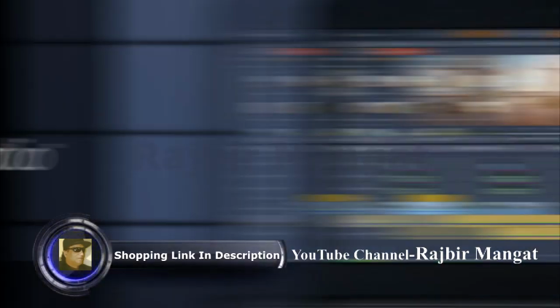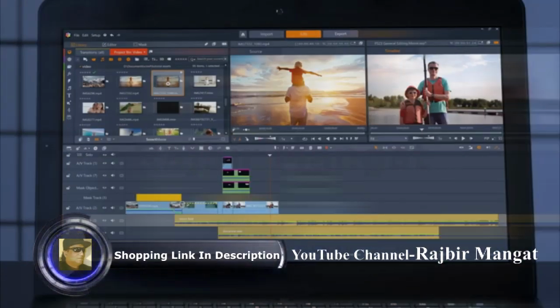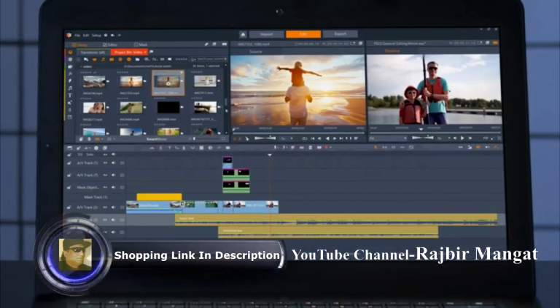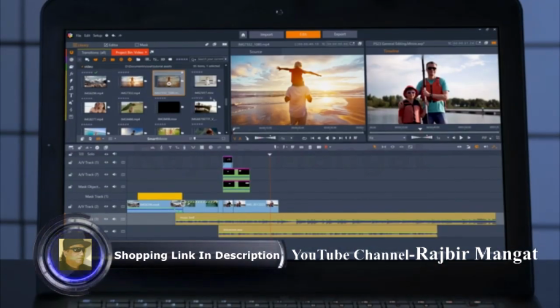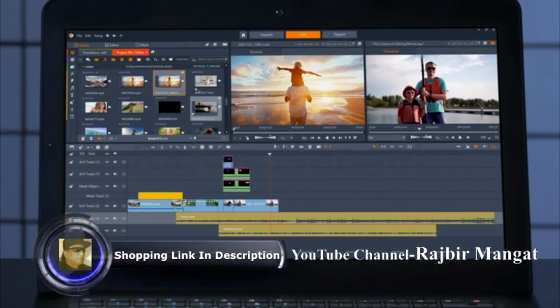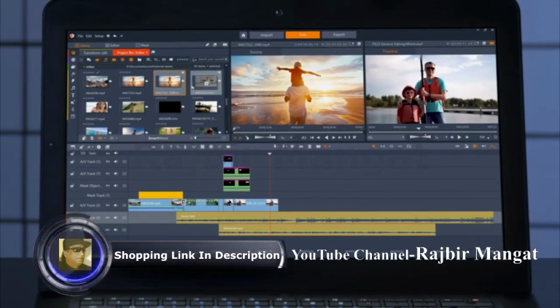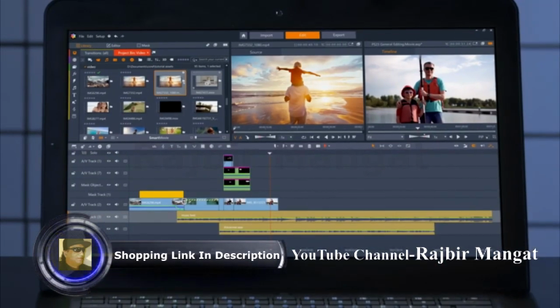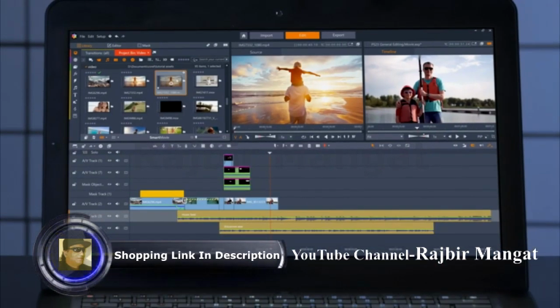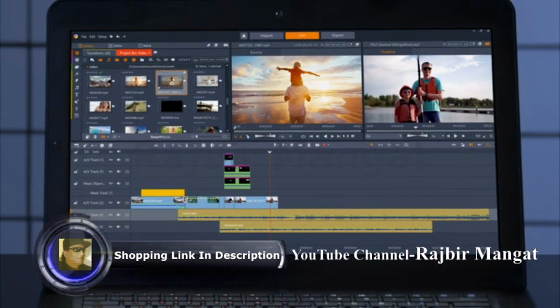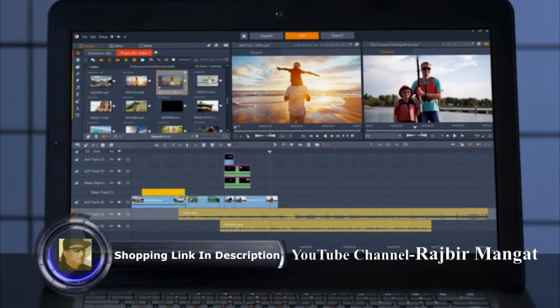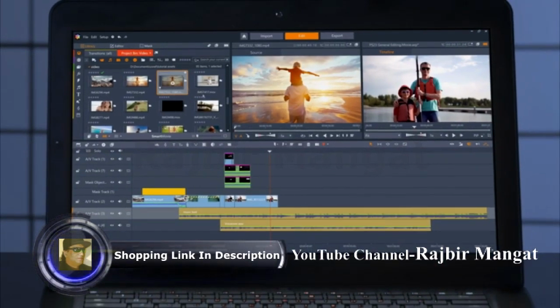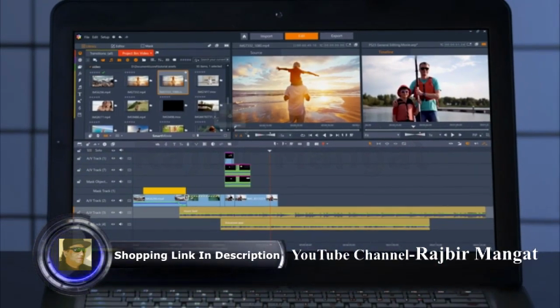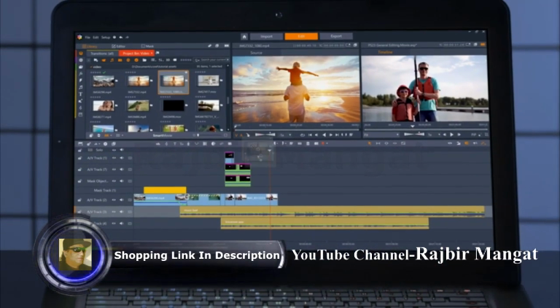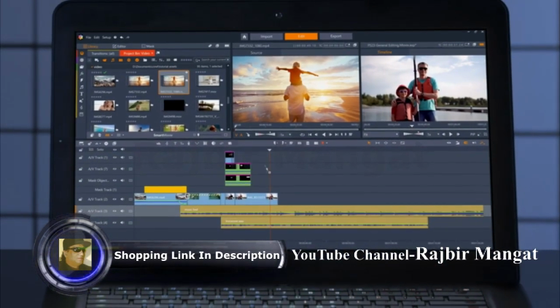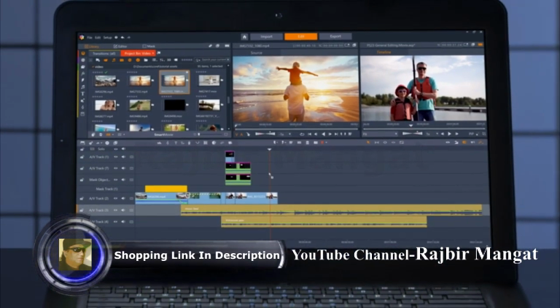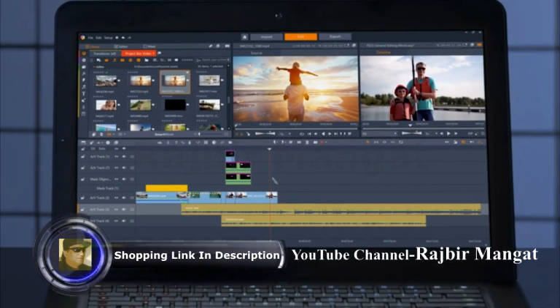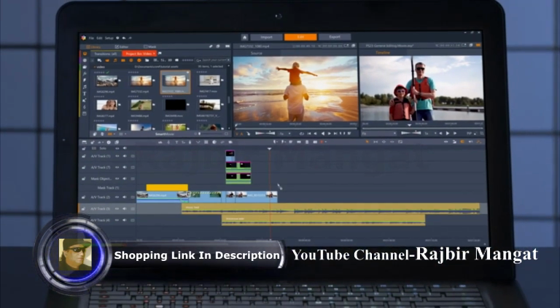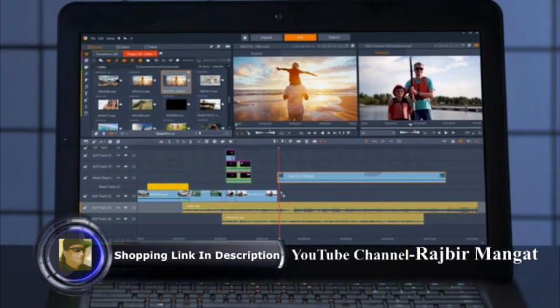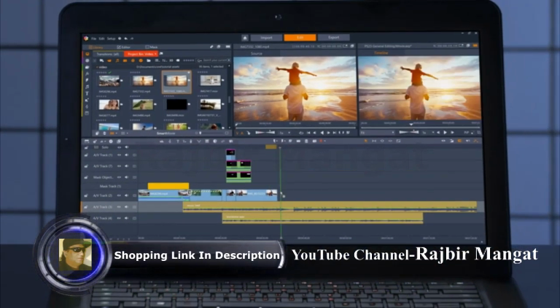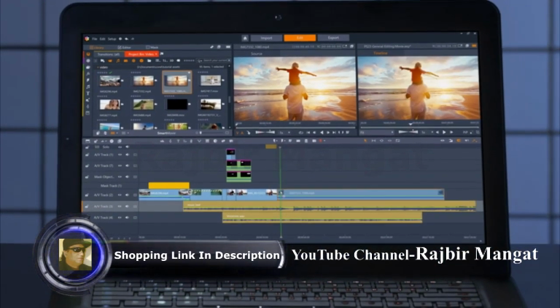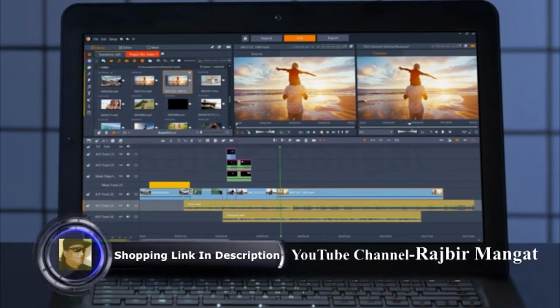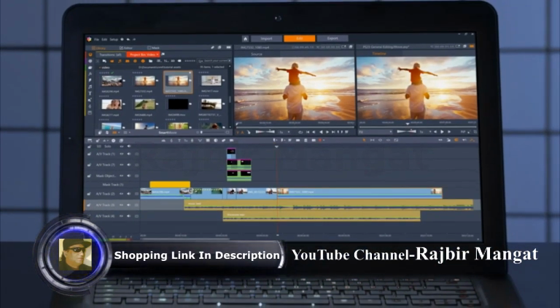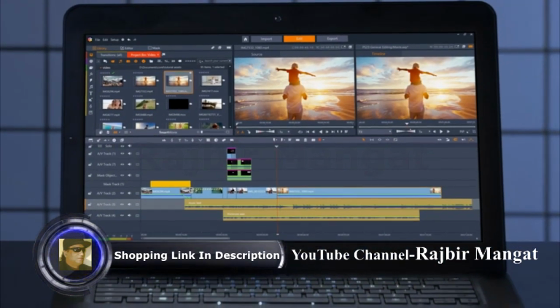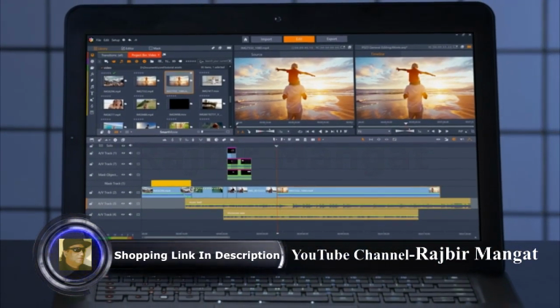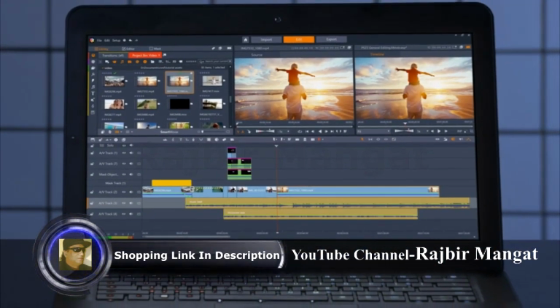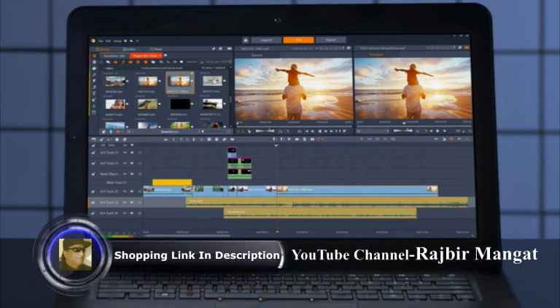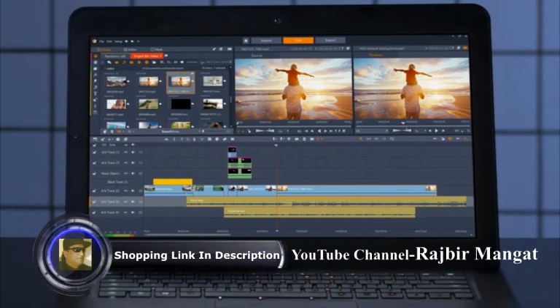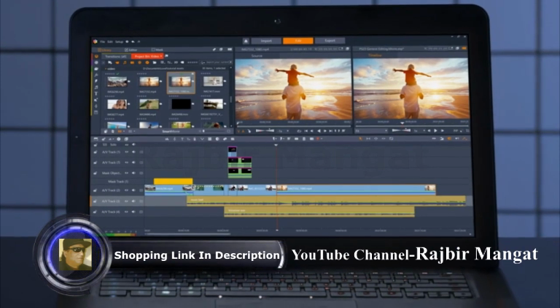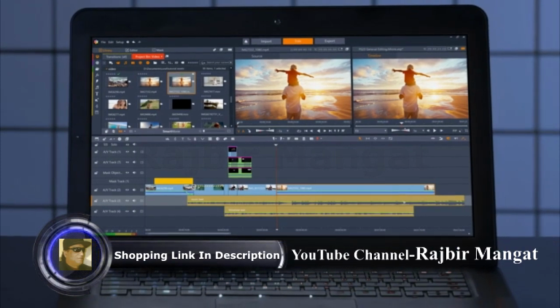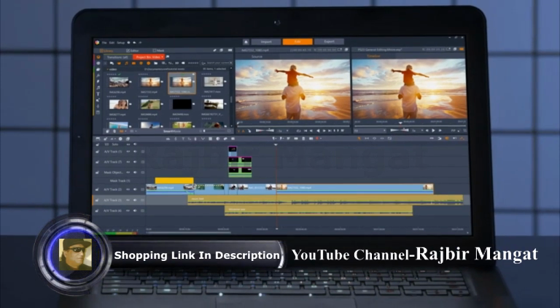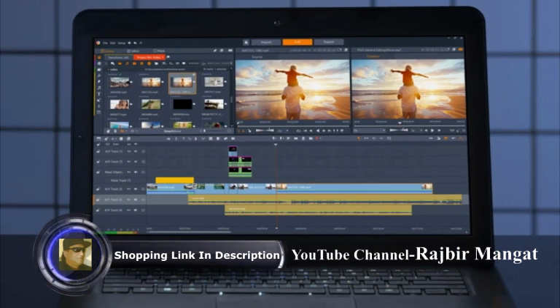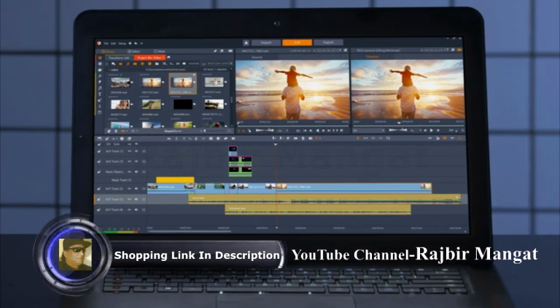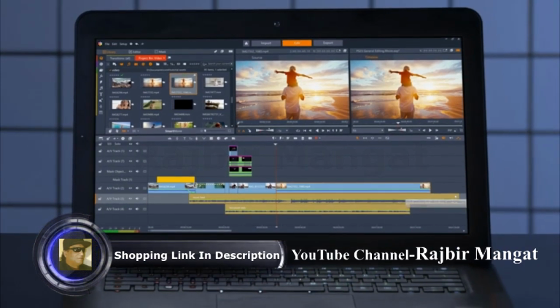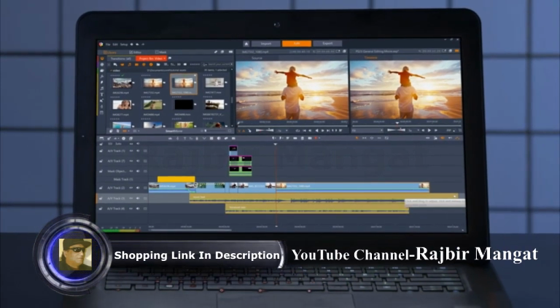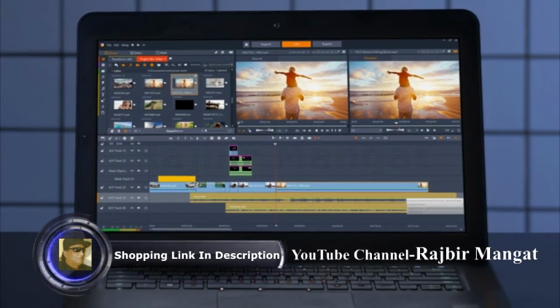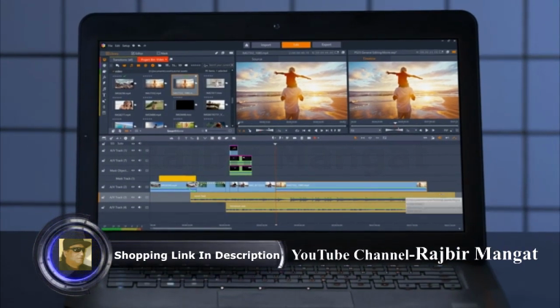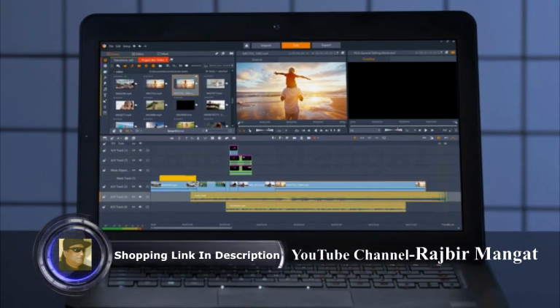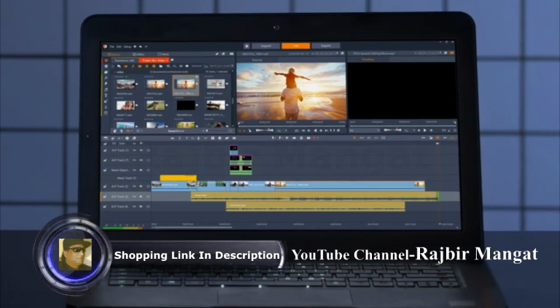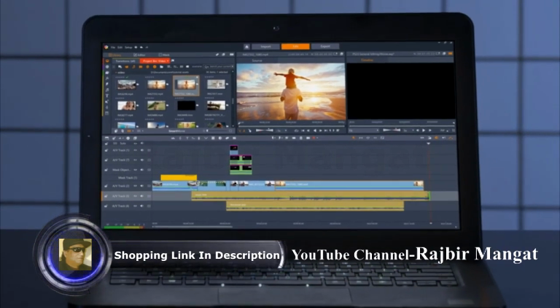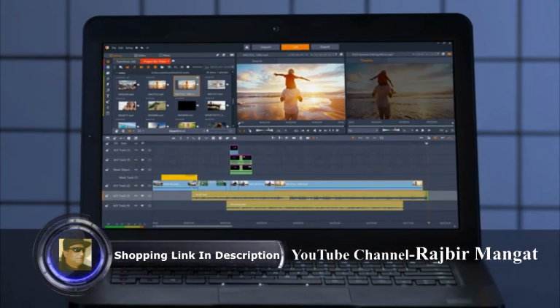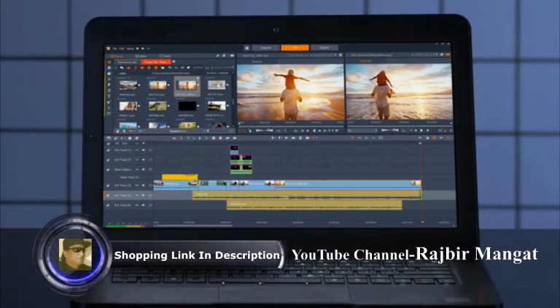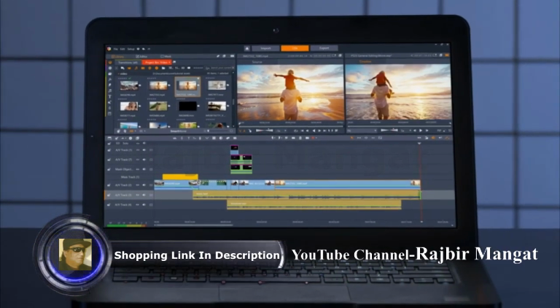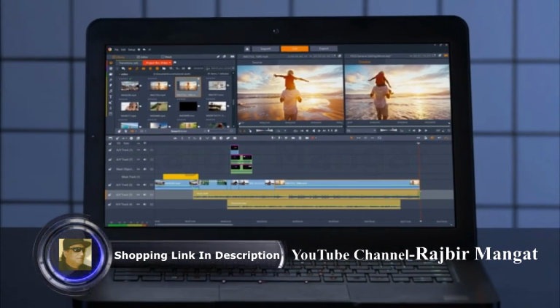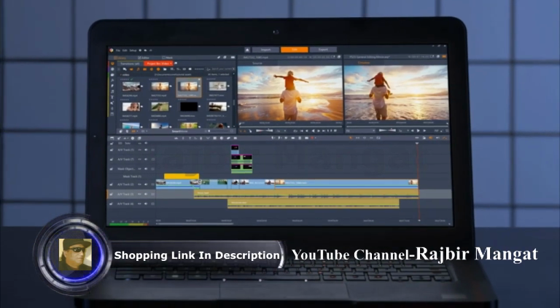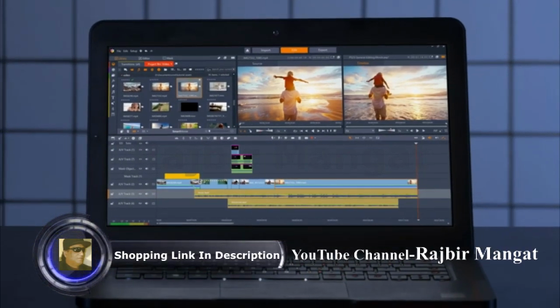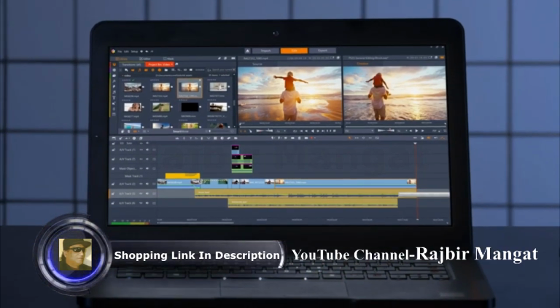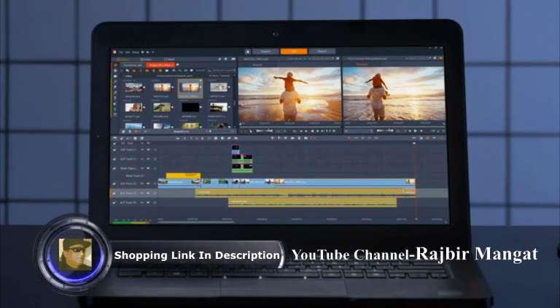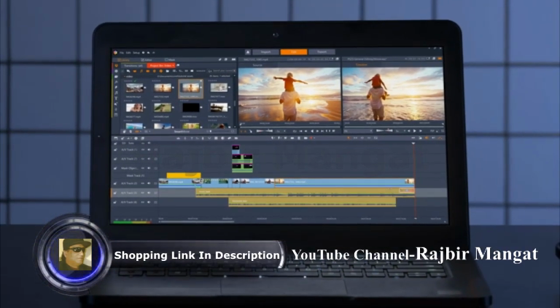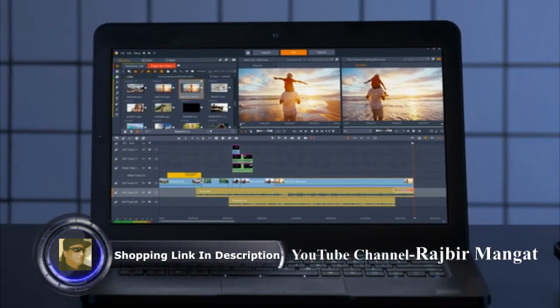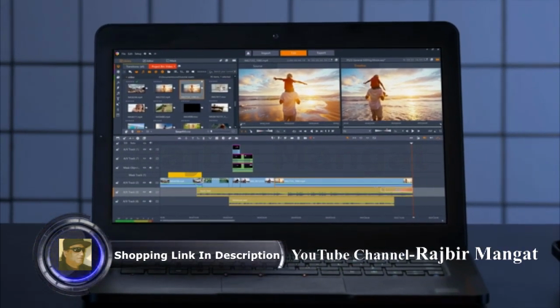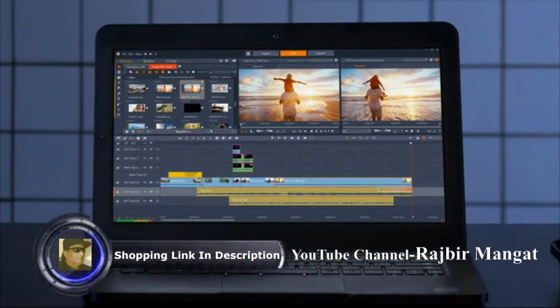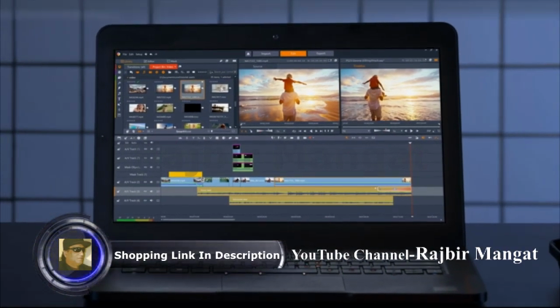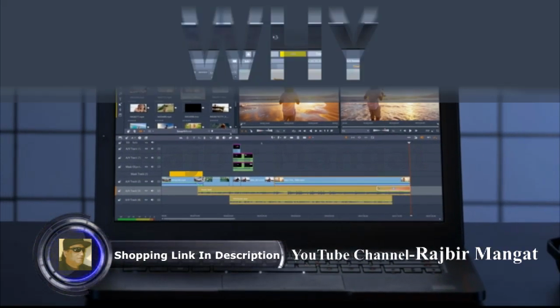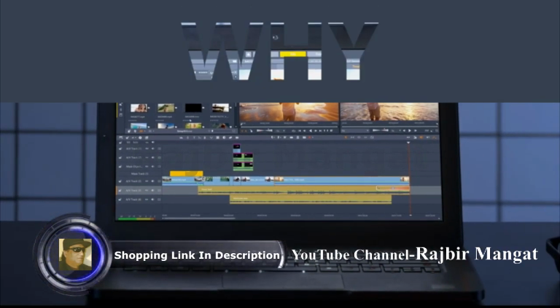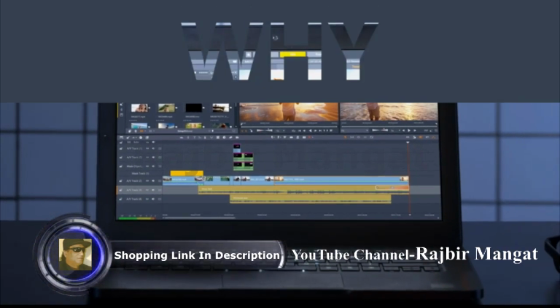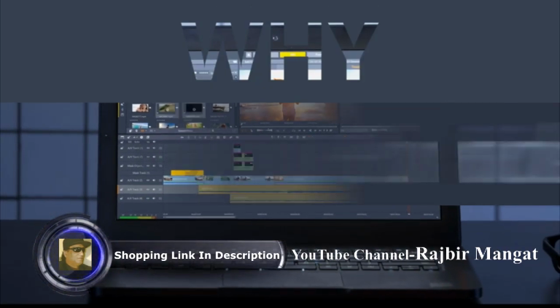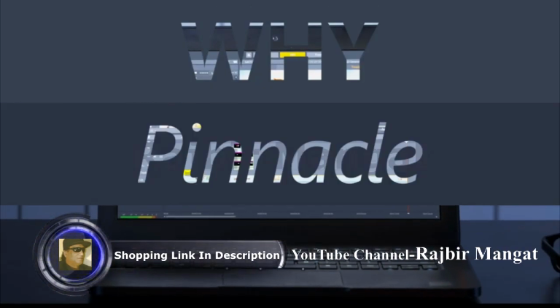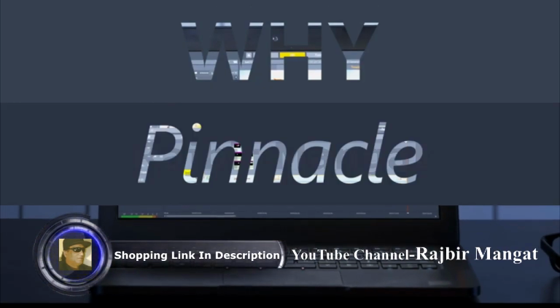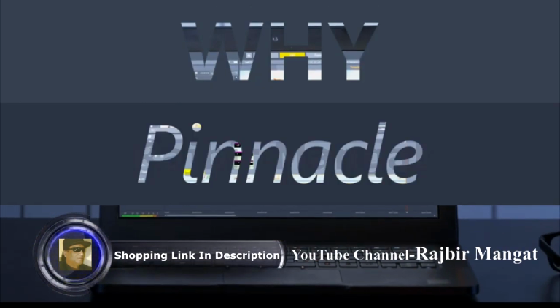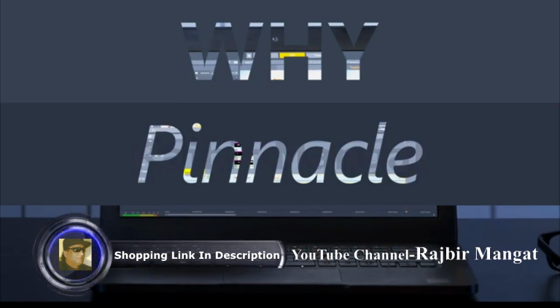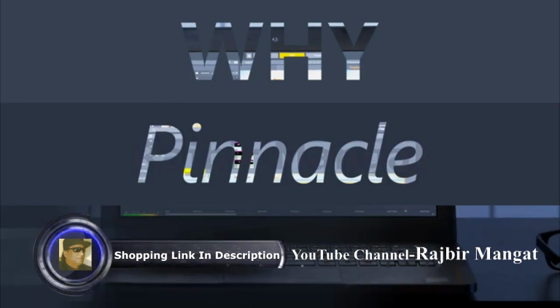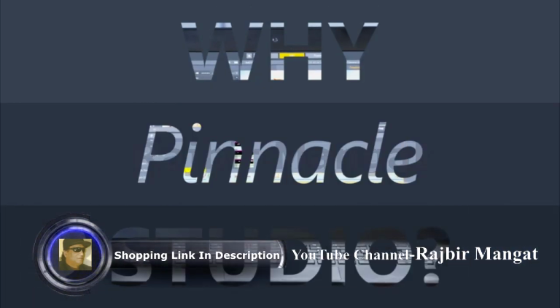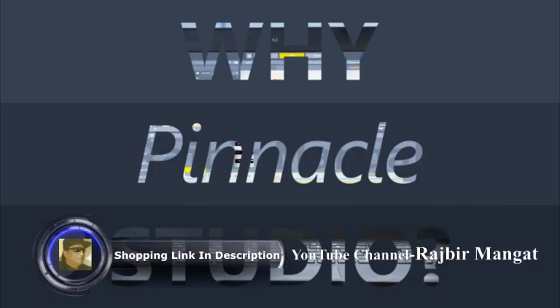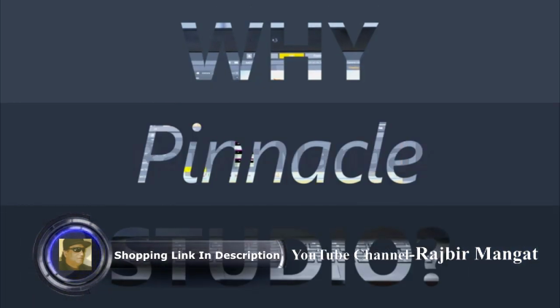Pinnacle Studio is used by video editors across all skill levels. So why Pinnacle Studio?